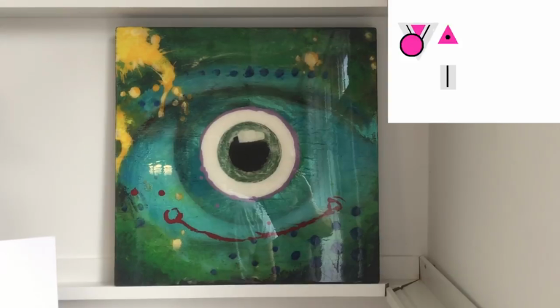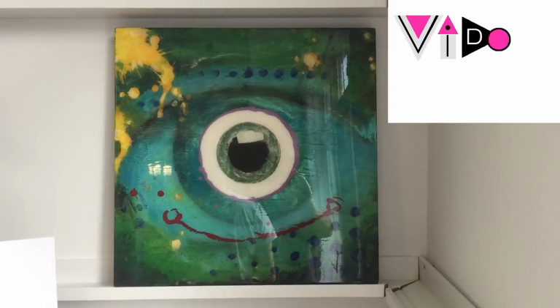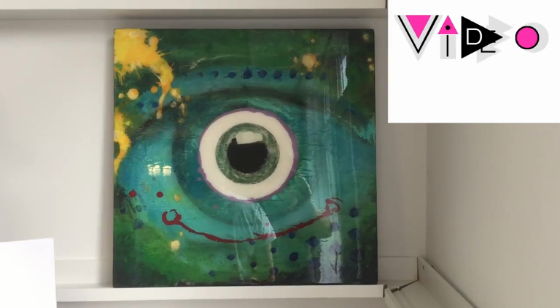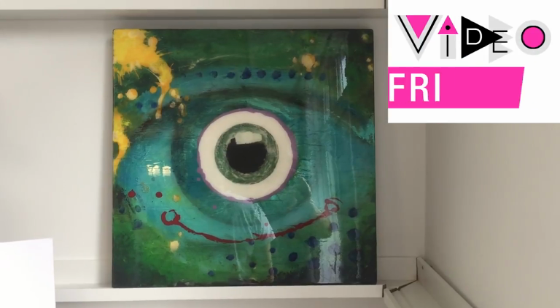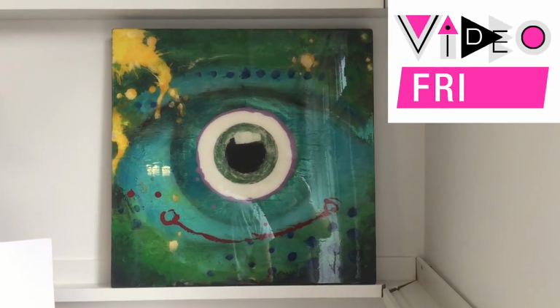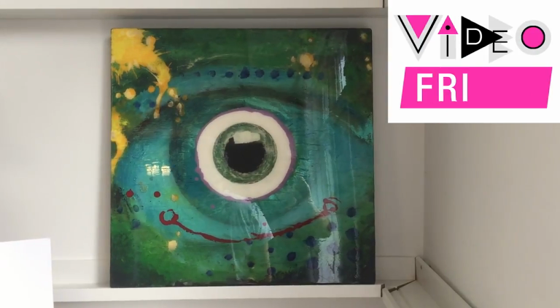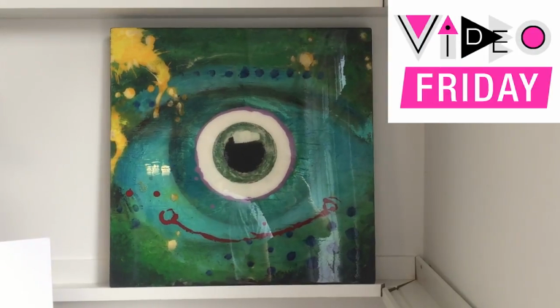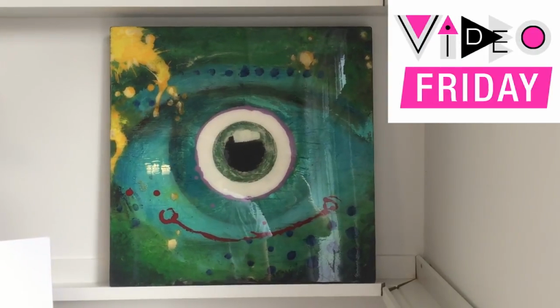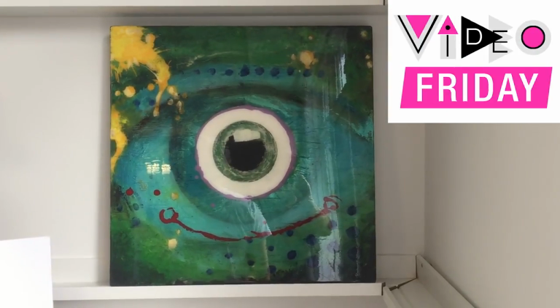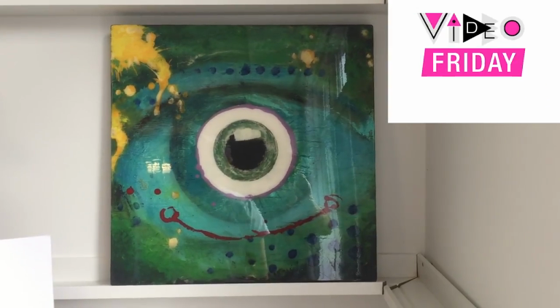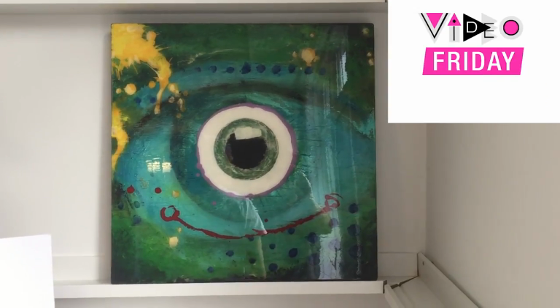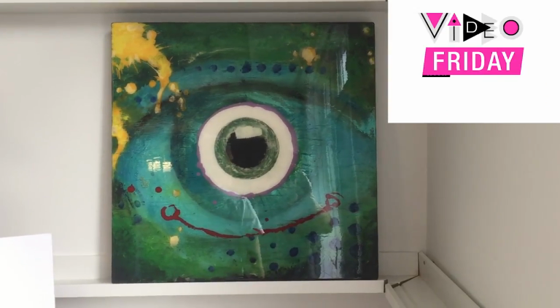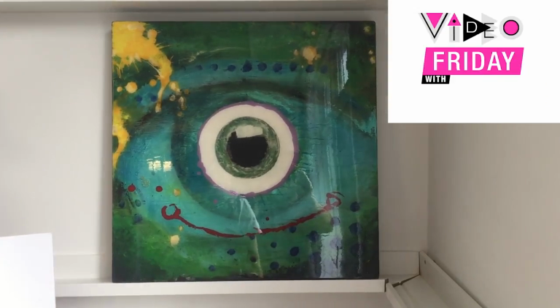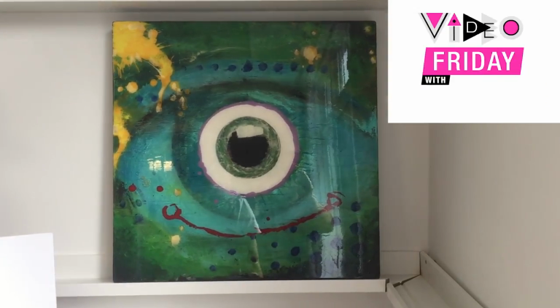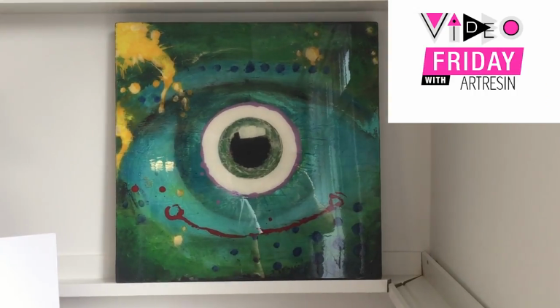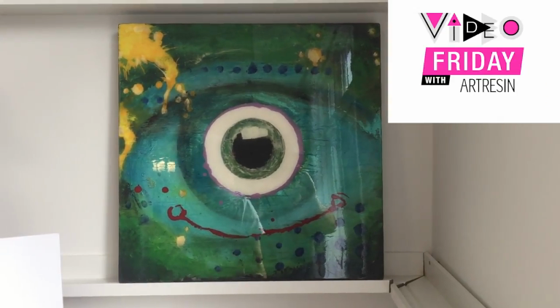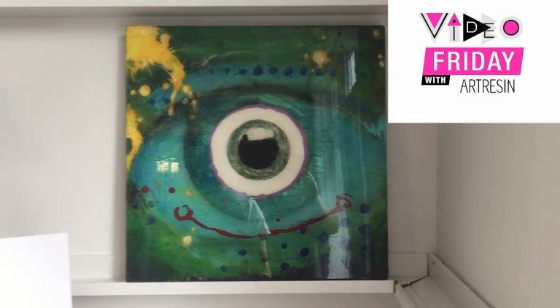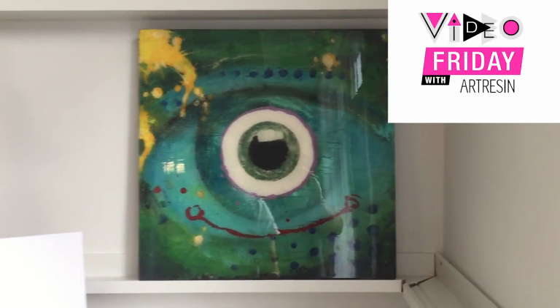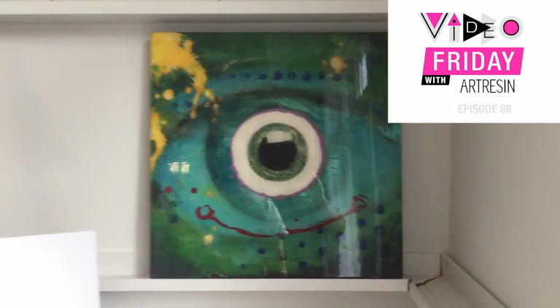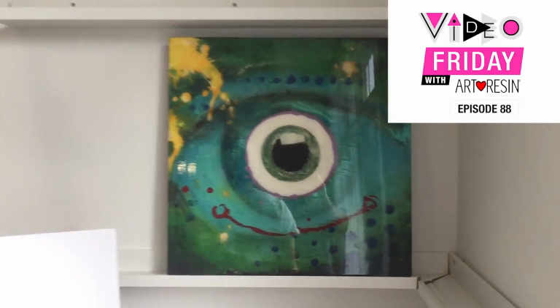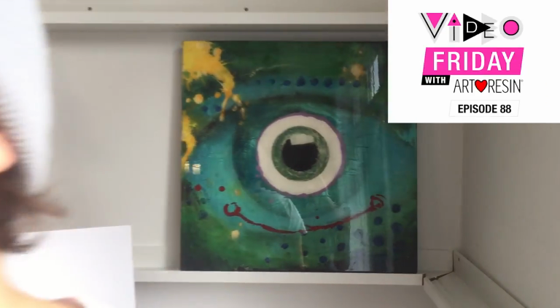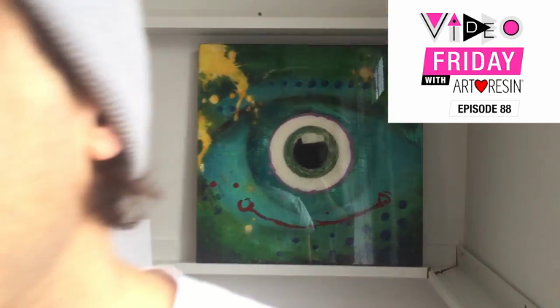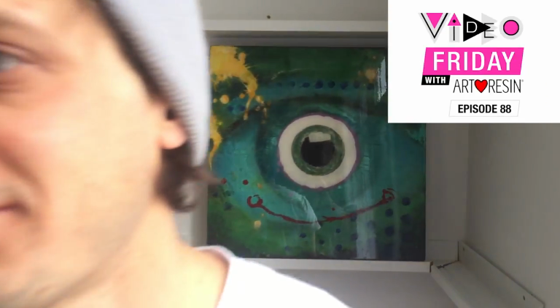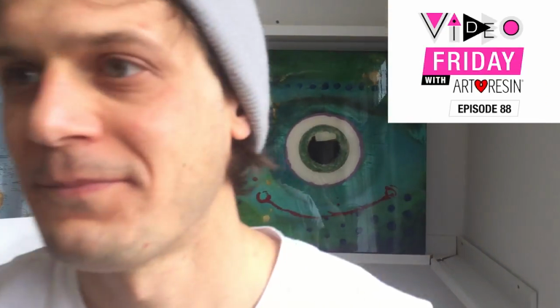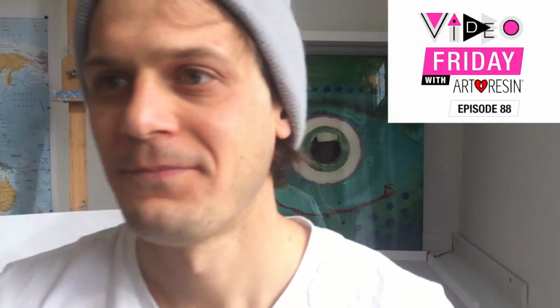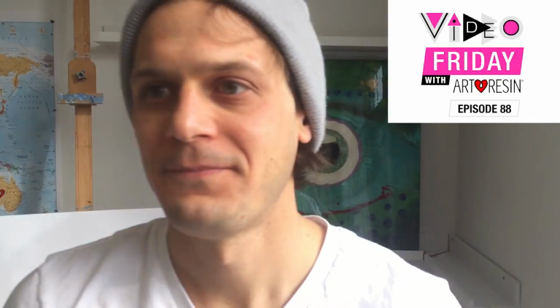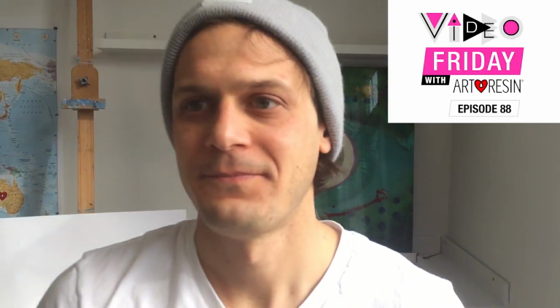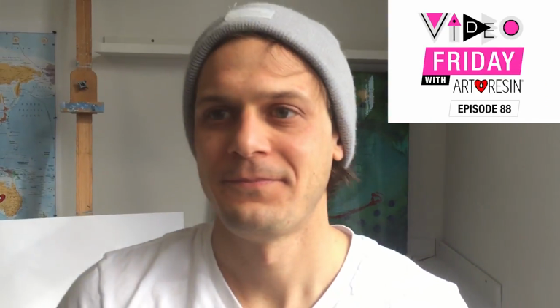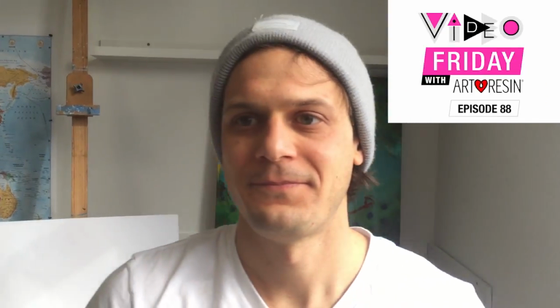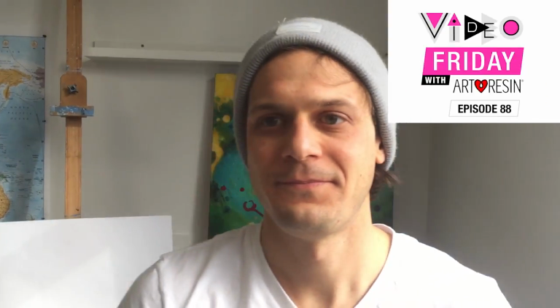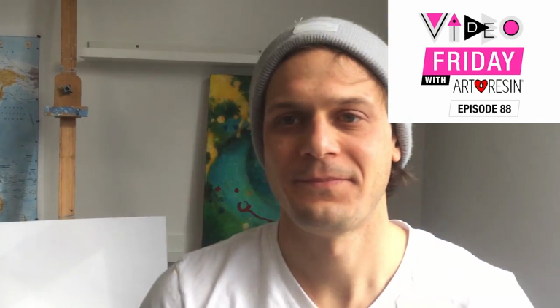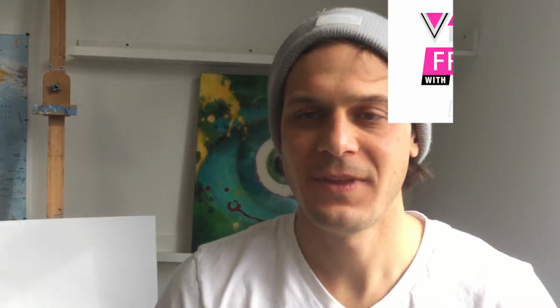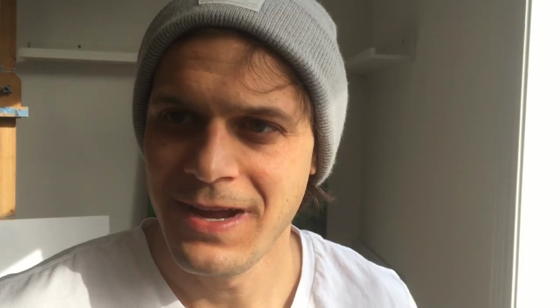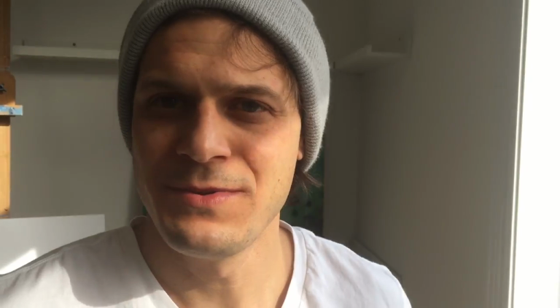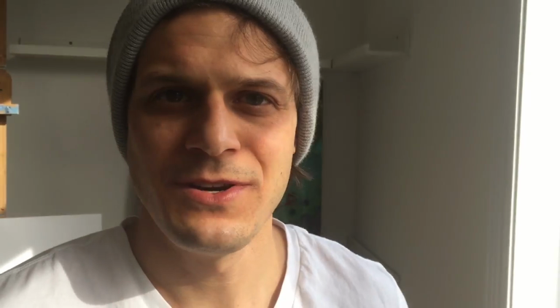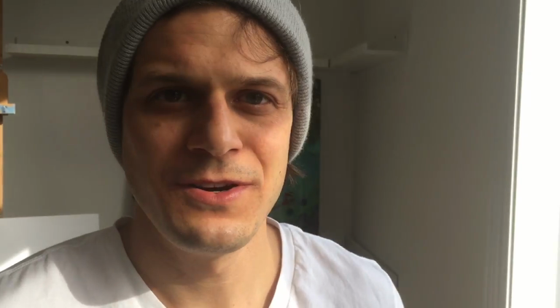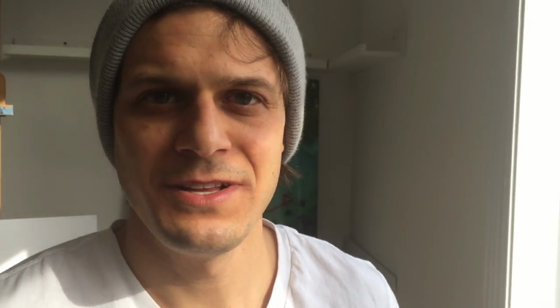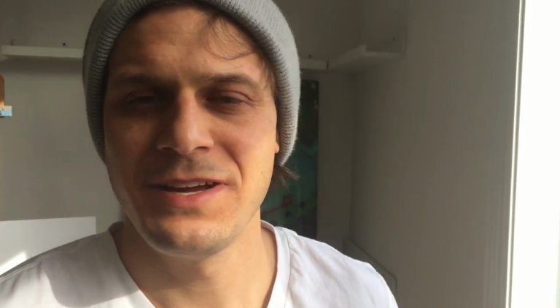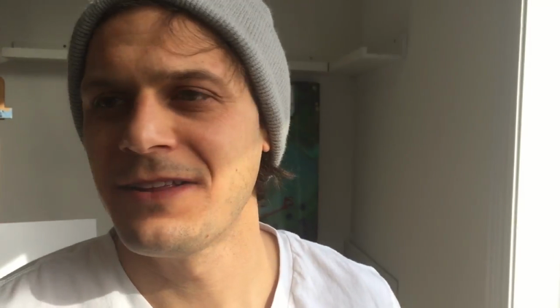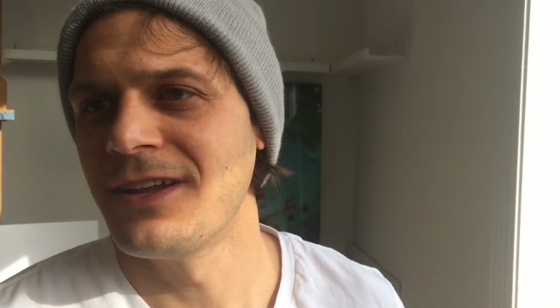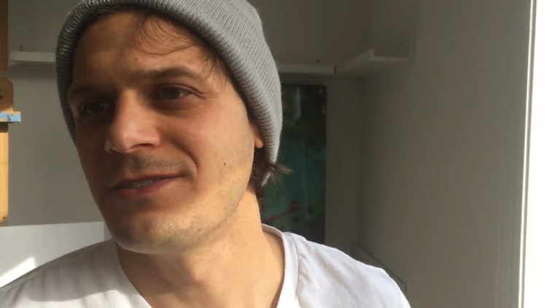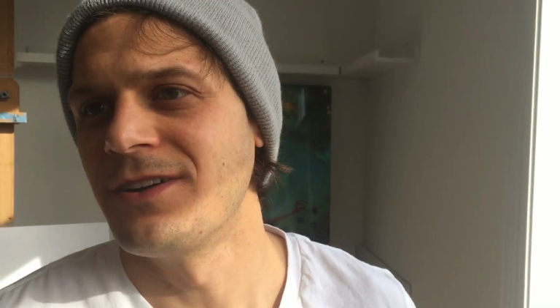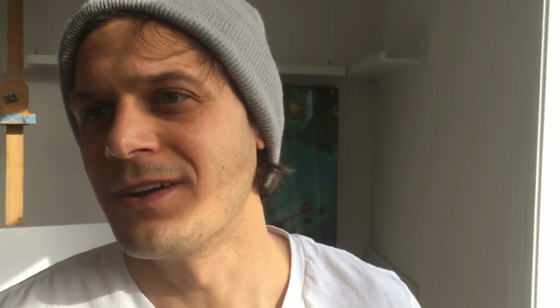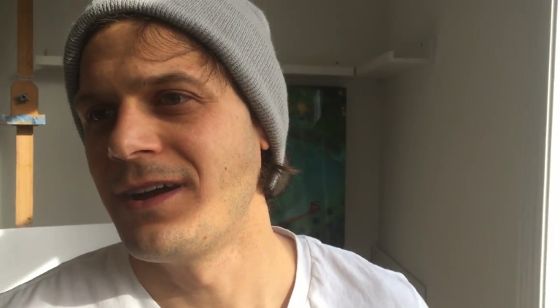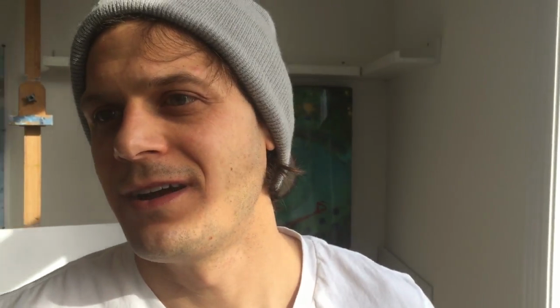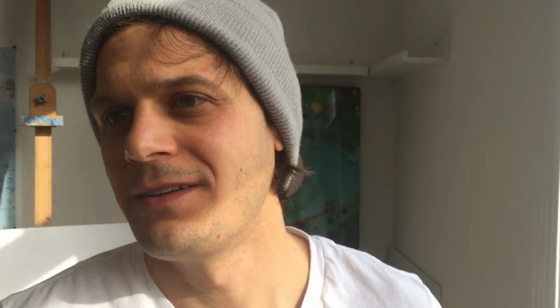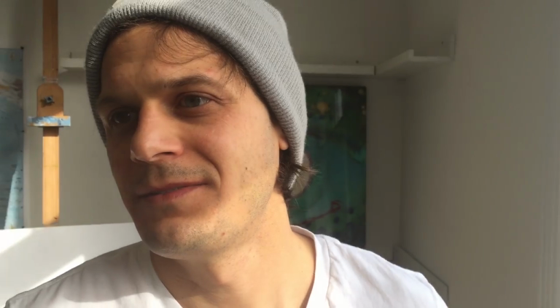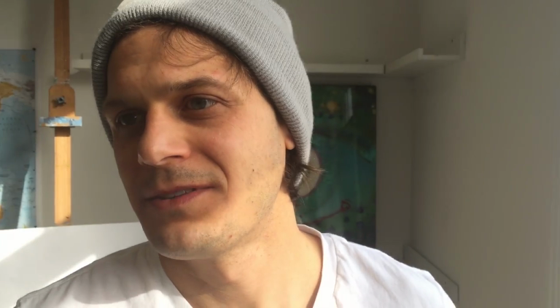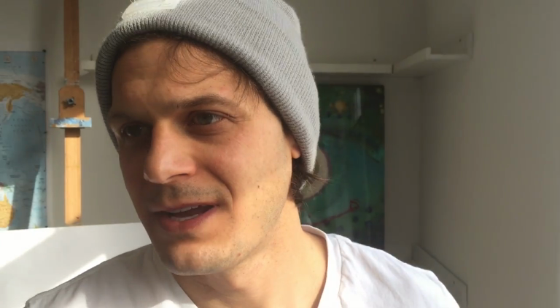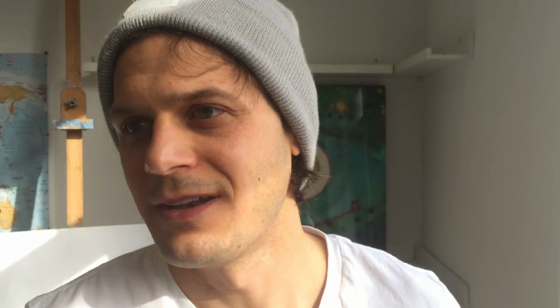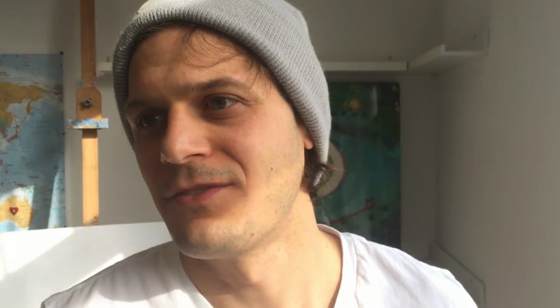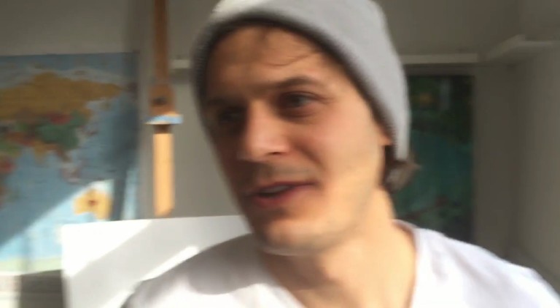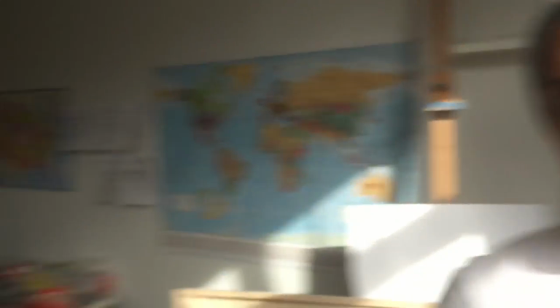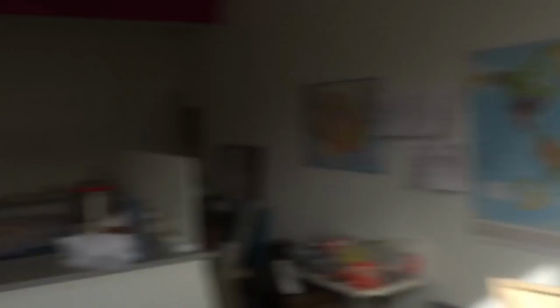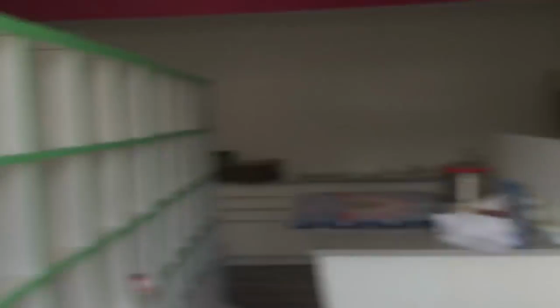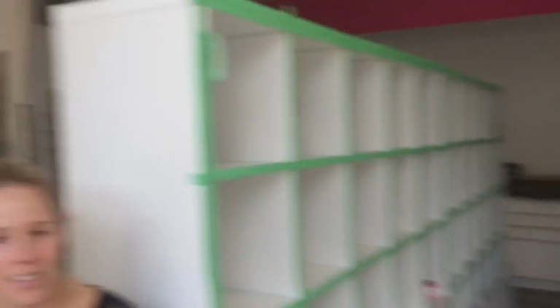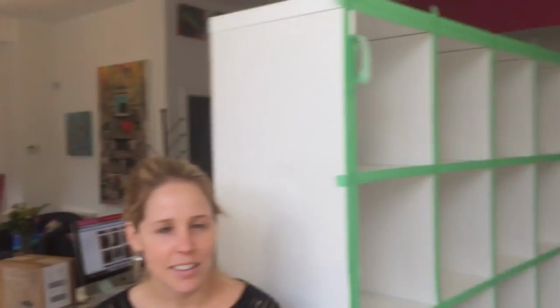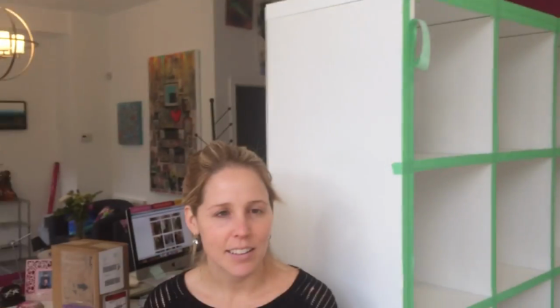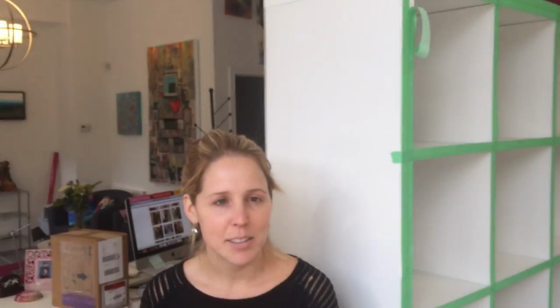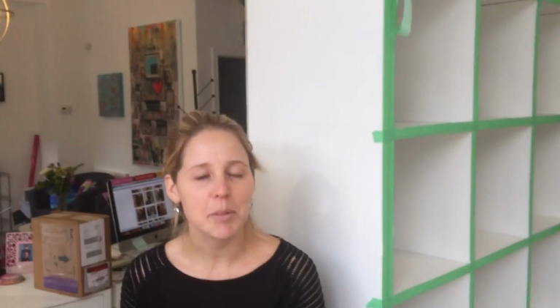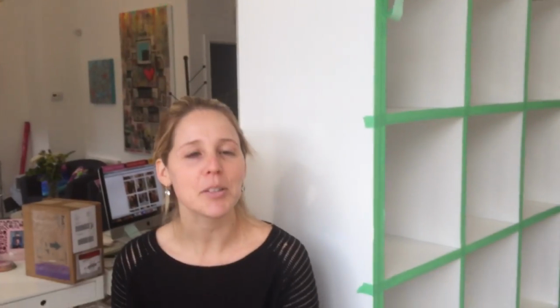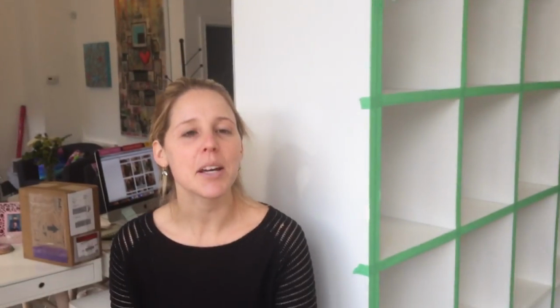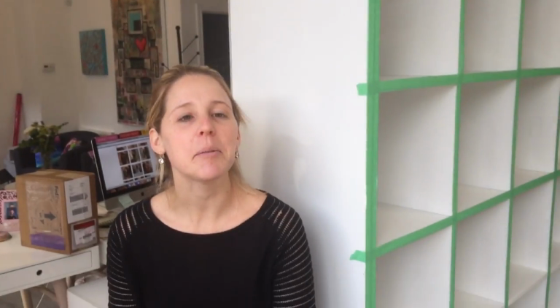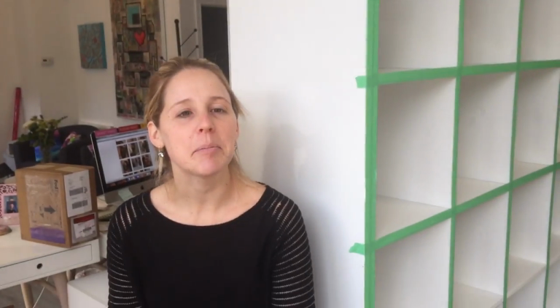Video Friday with Art Resin. I'm starting to like that song — it's getting really good. About time.